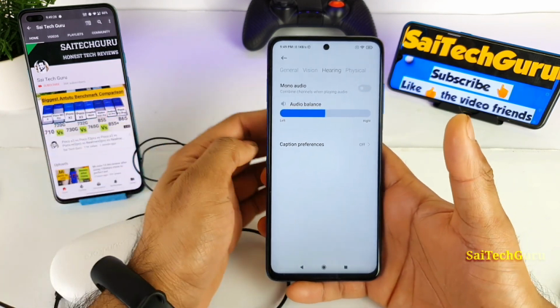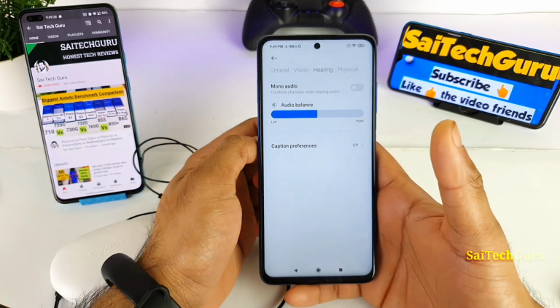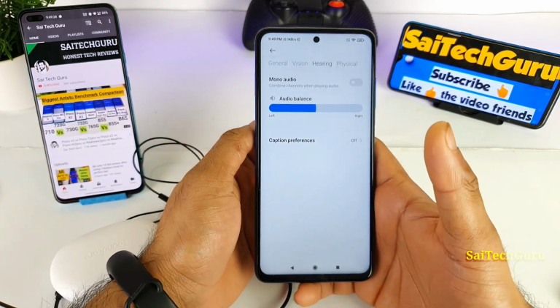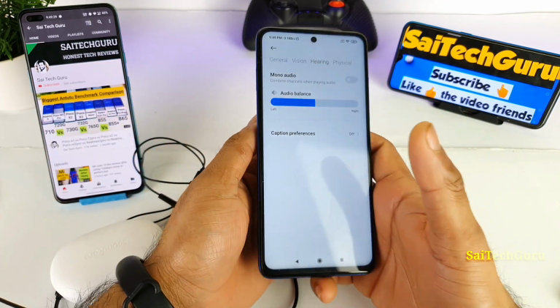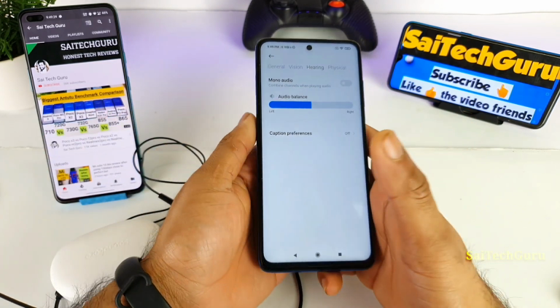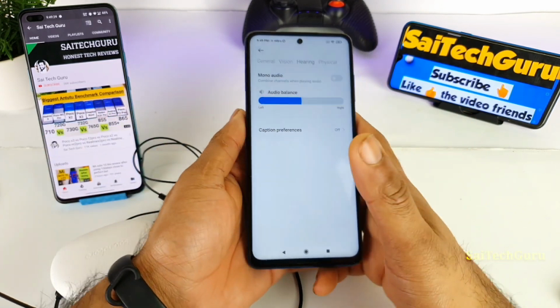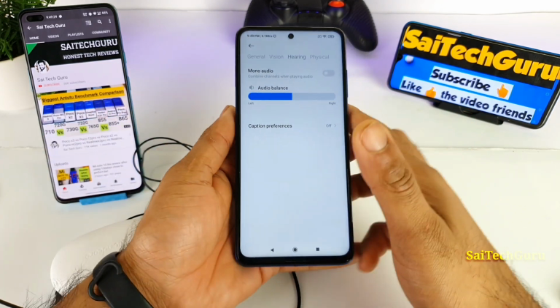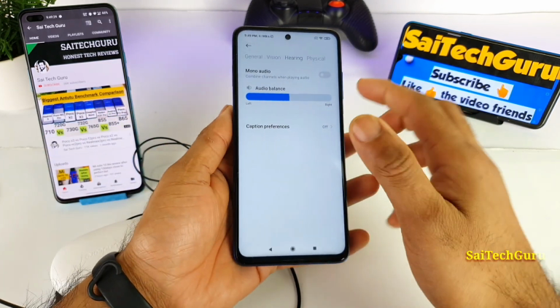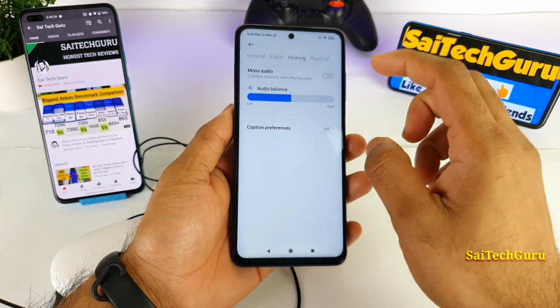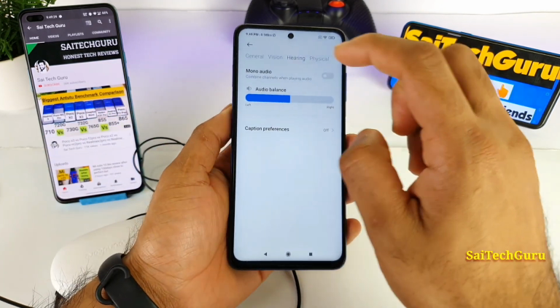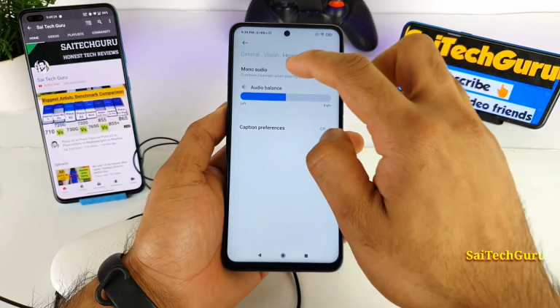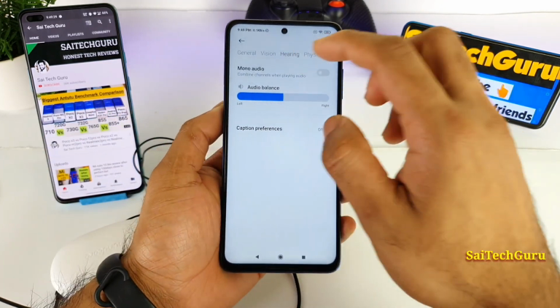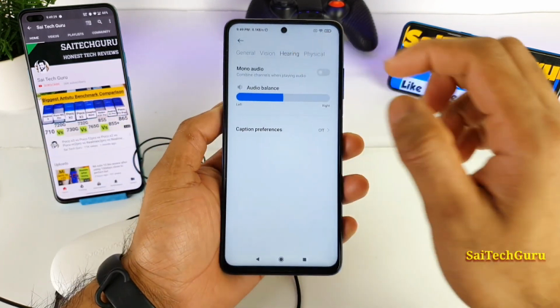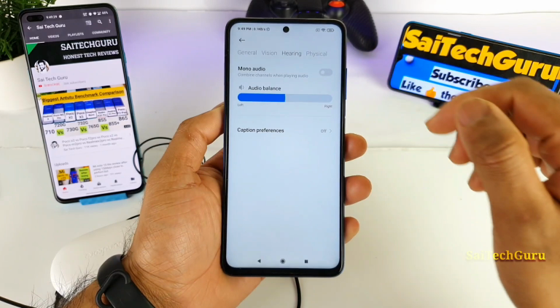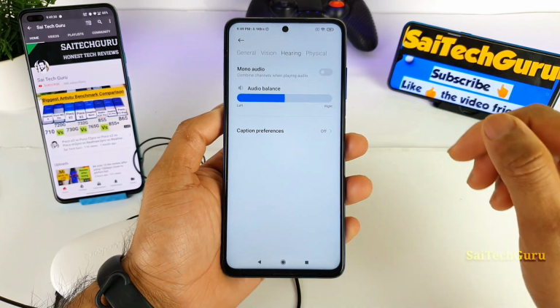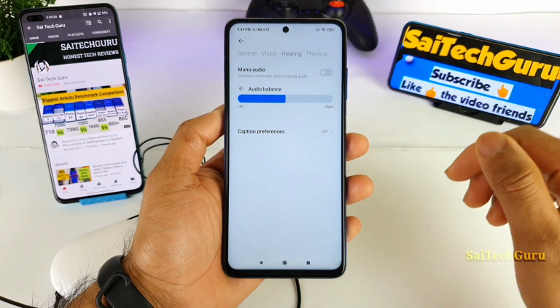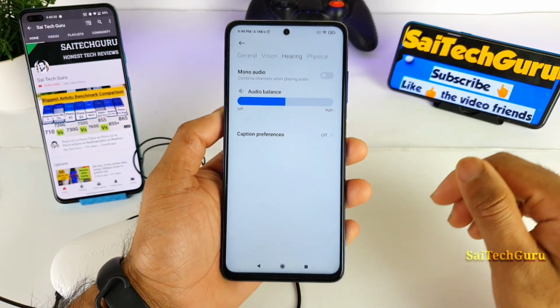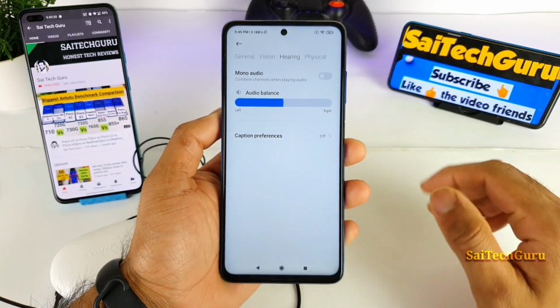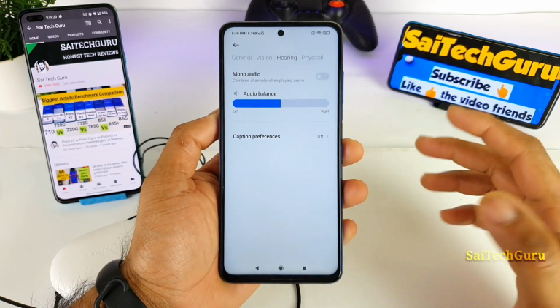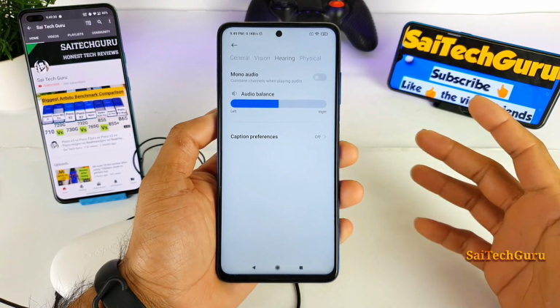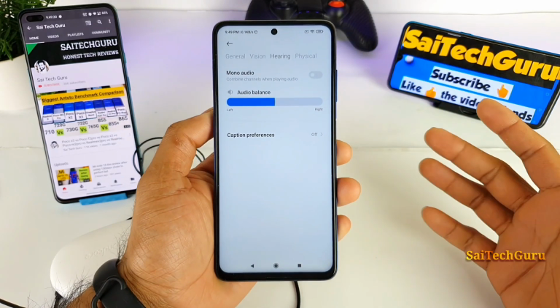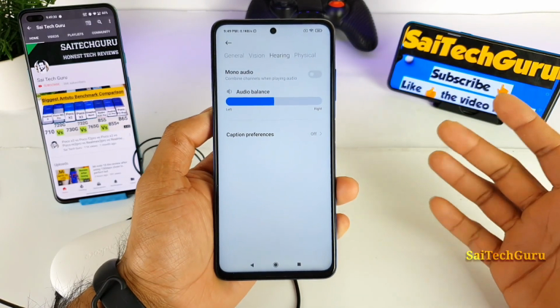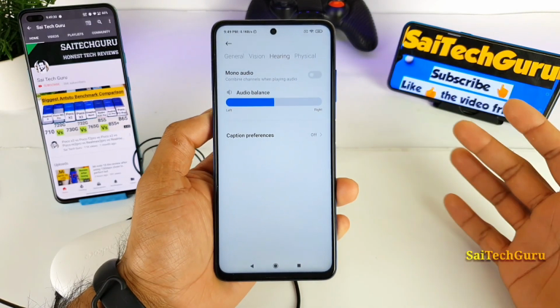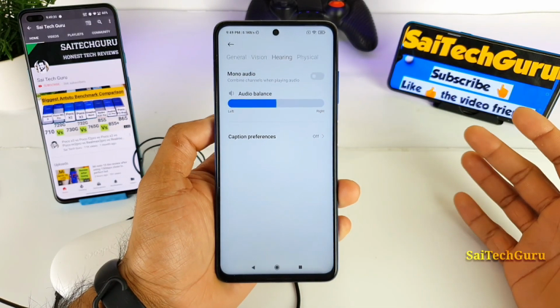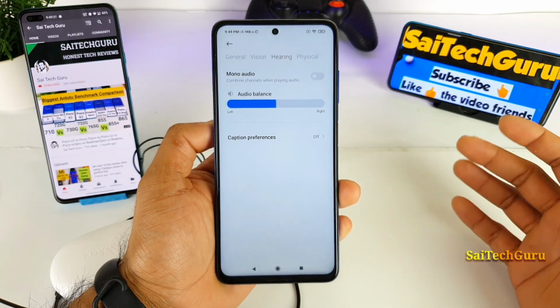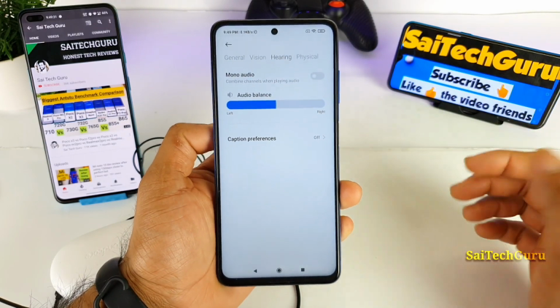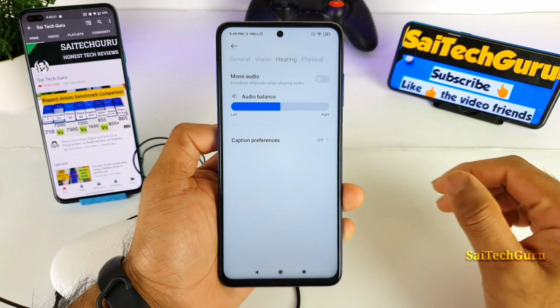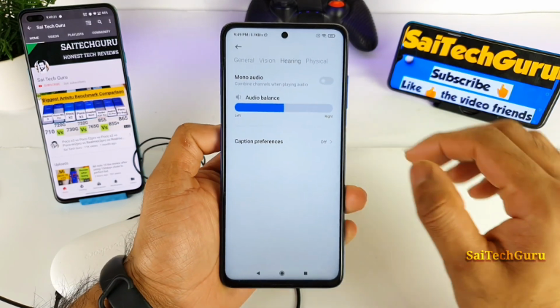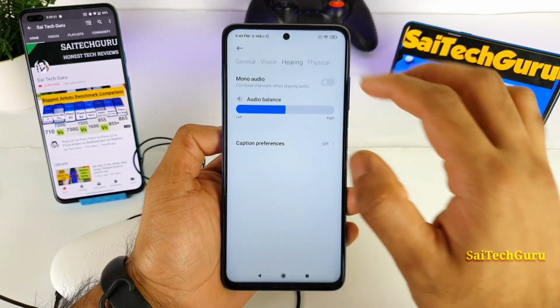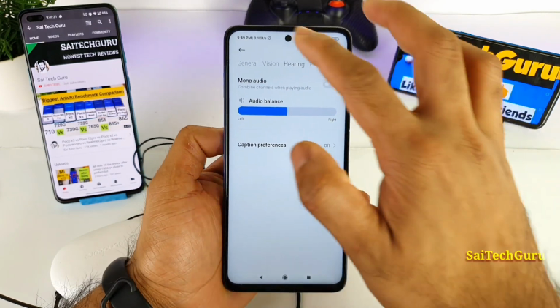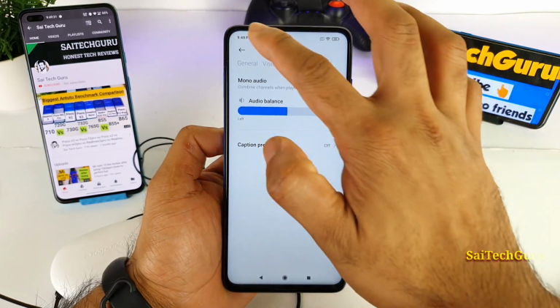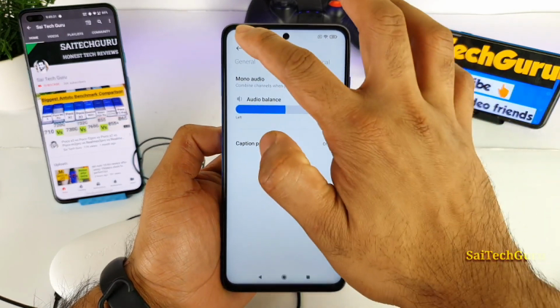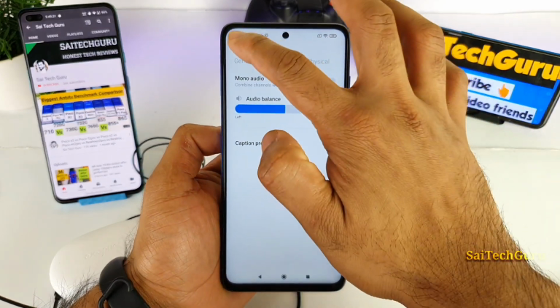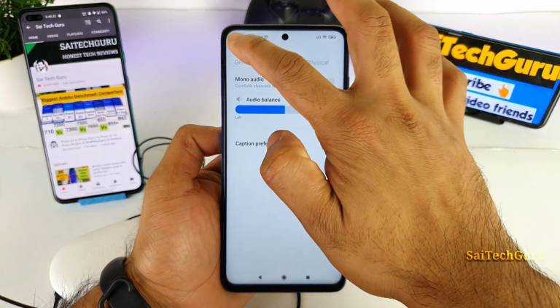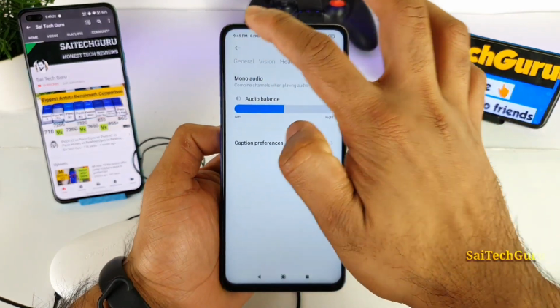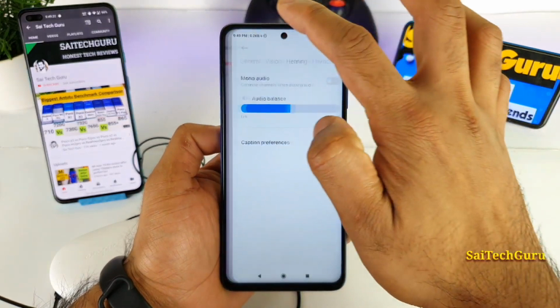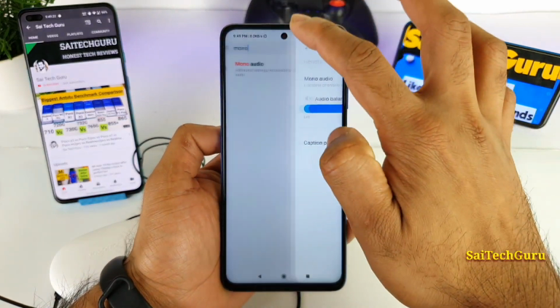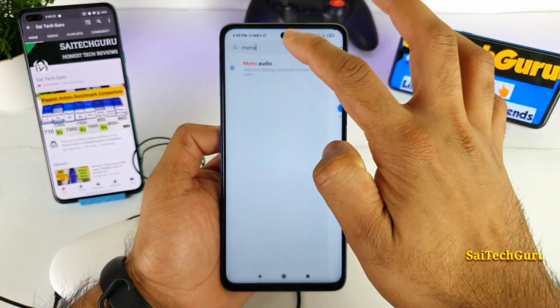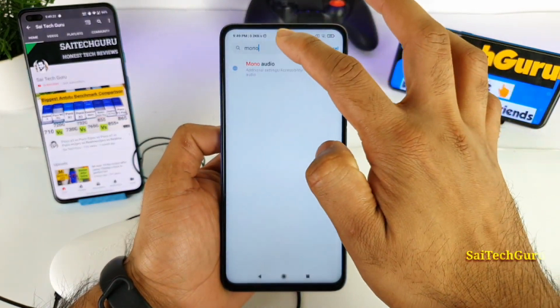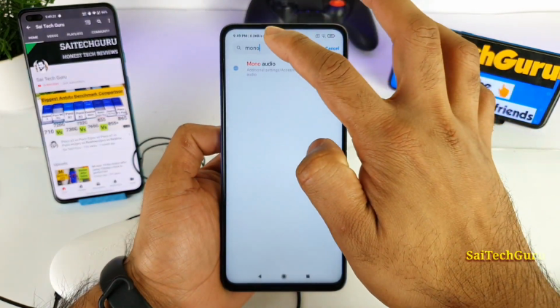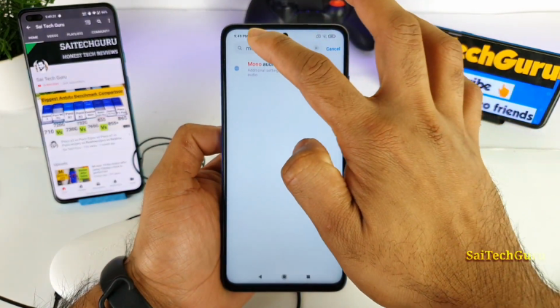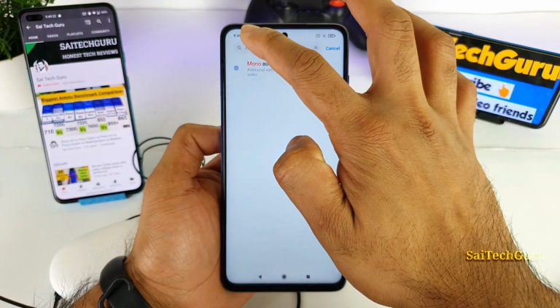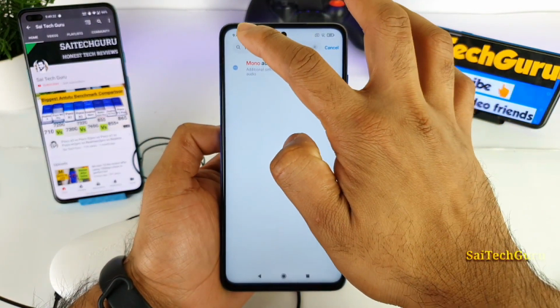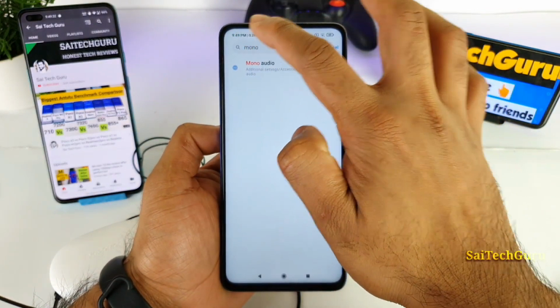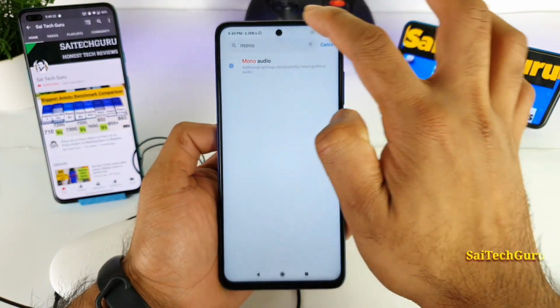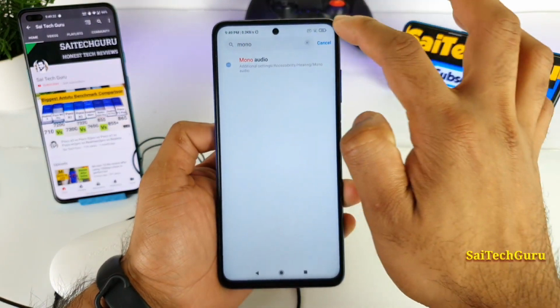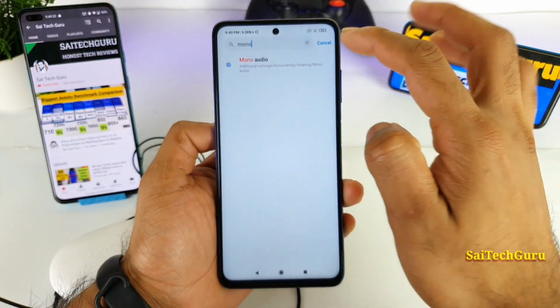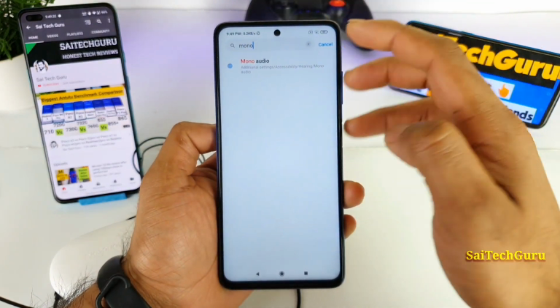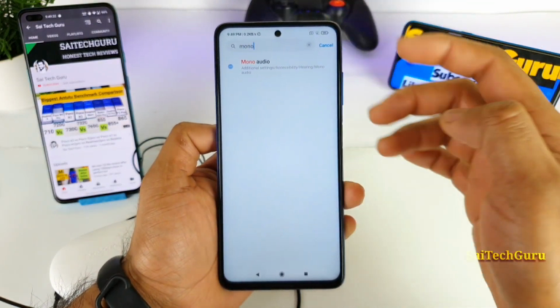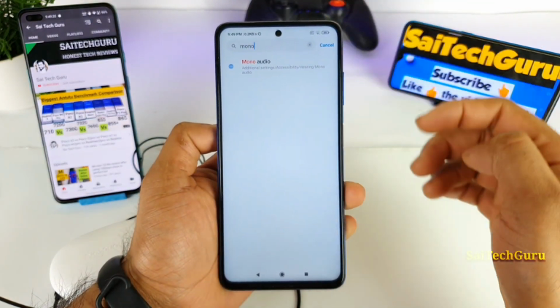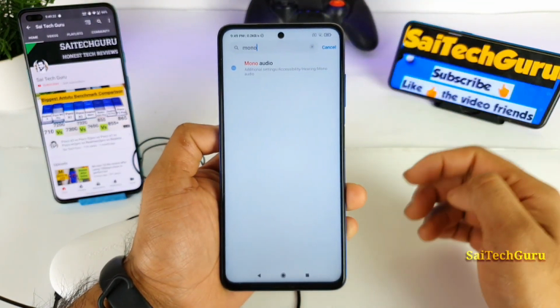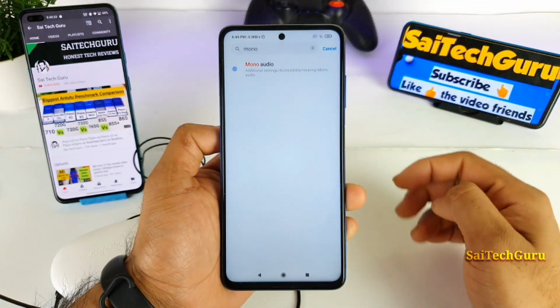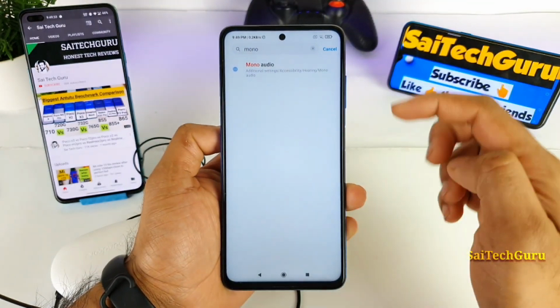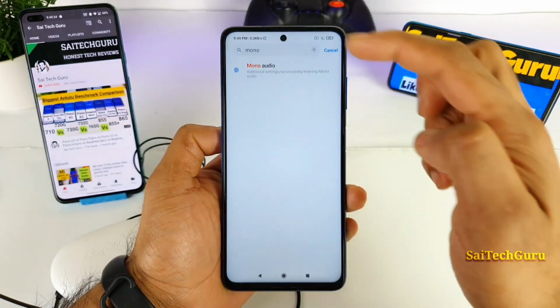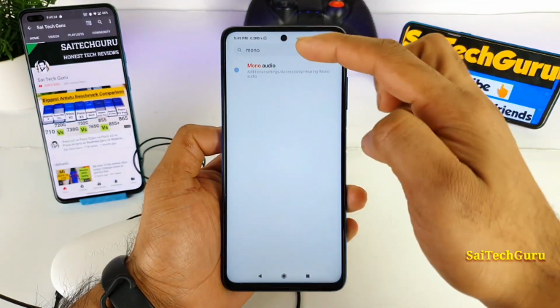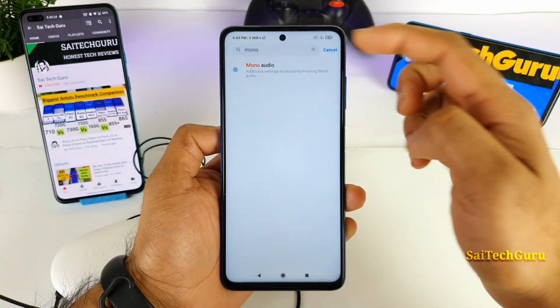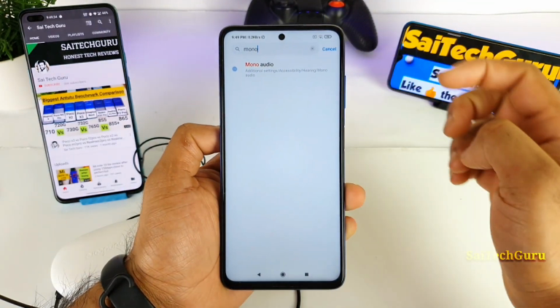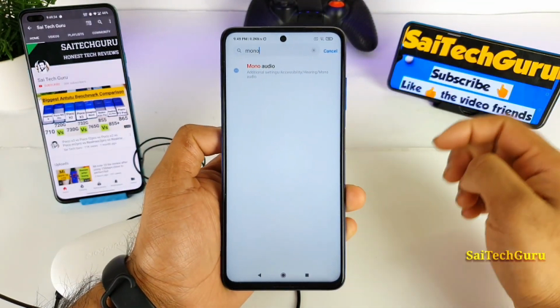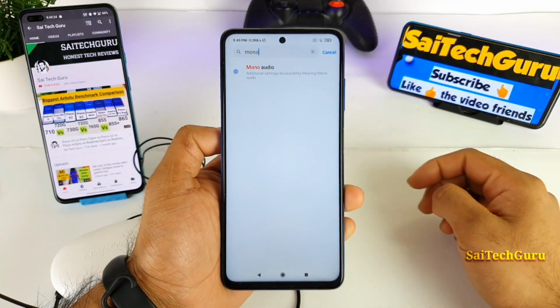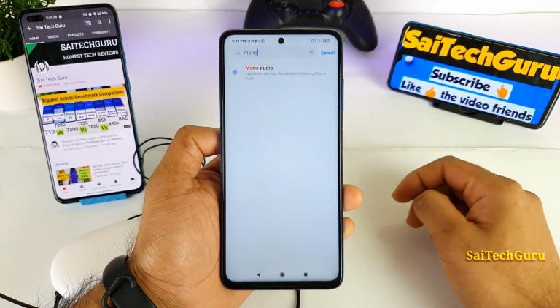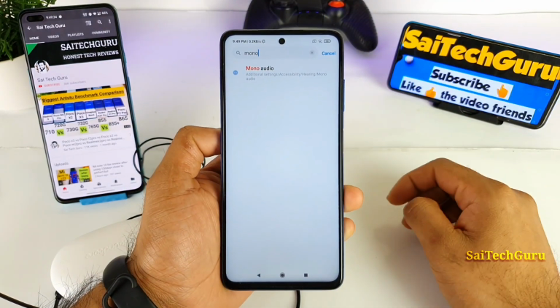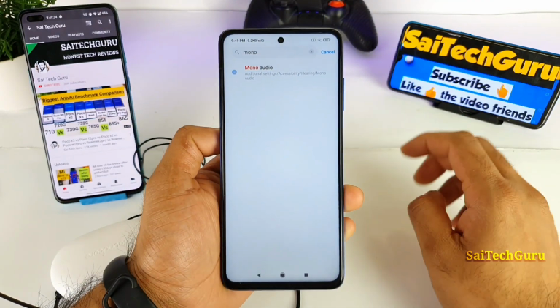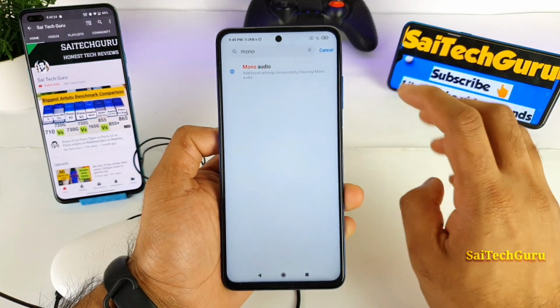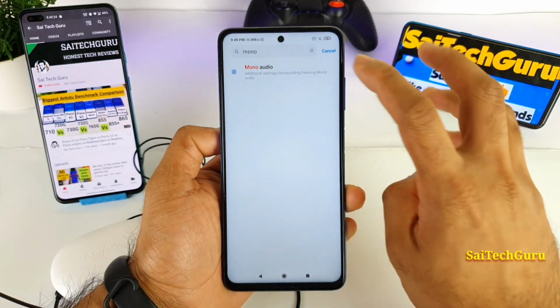So right now friends, to use the mono audio which is available in the settings, you just need to go to settings and type 'mono audio'.